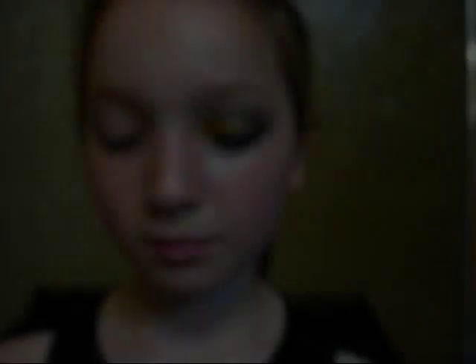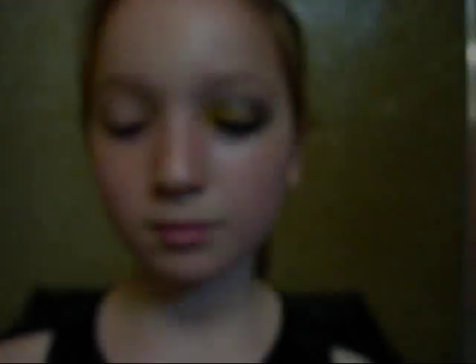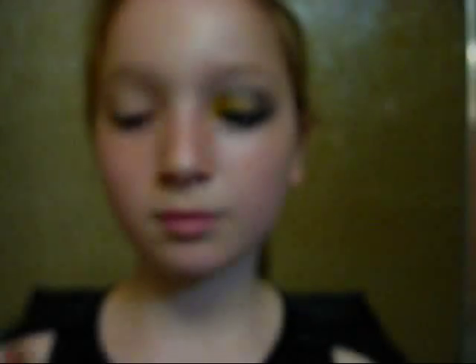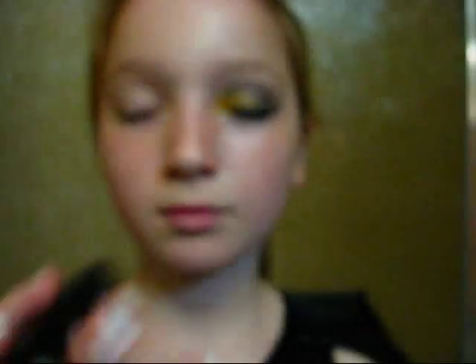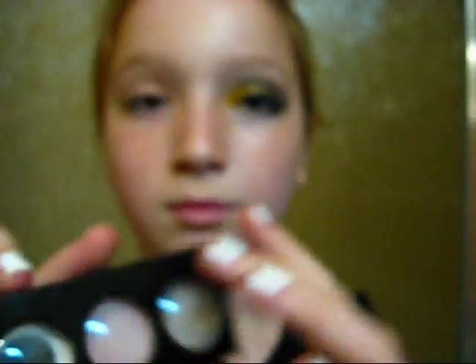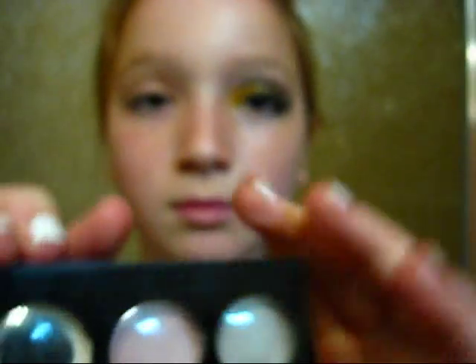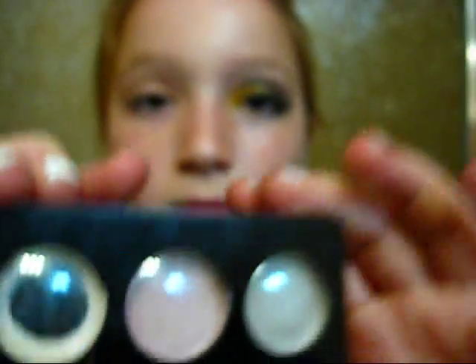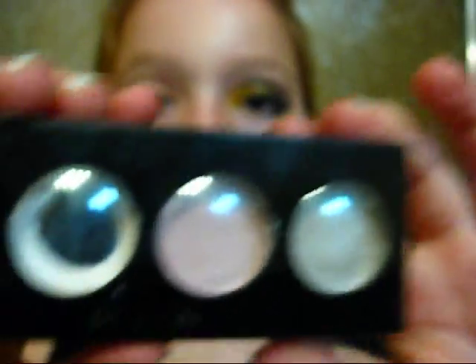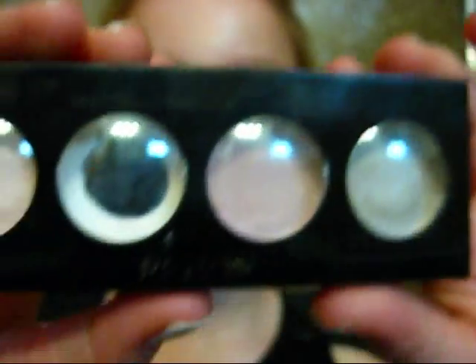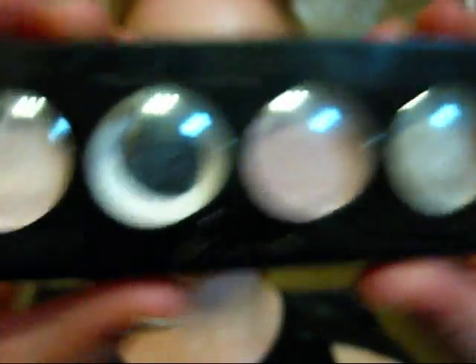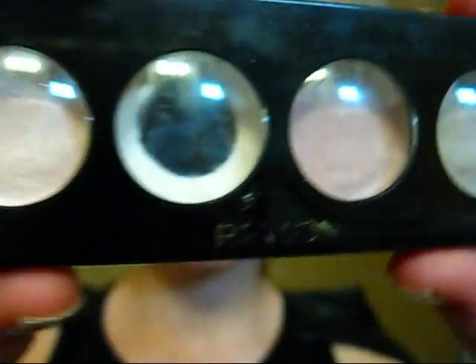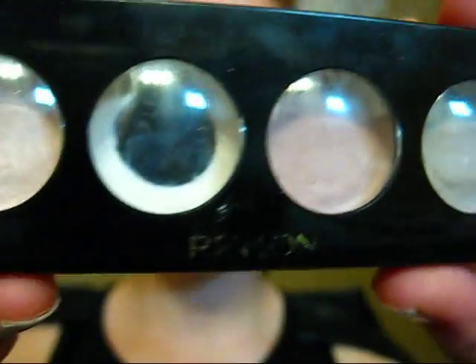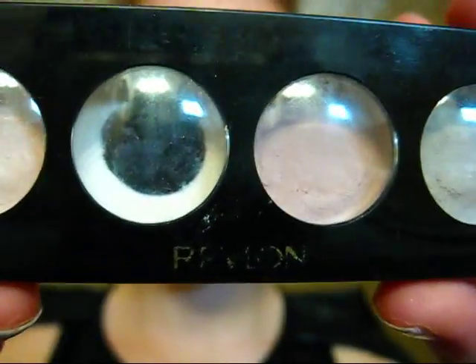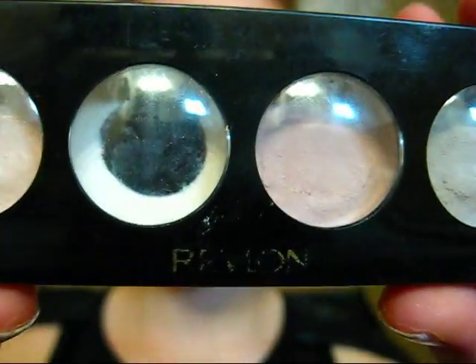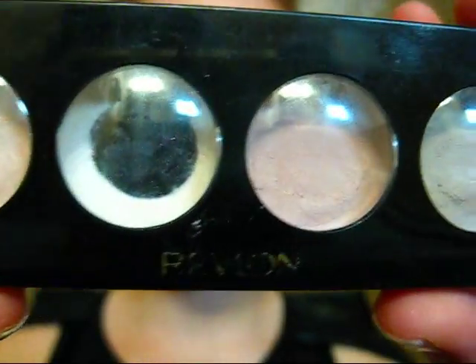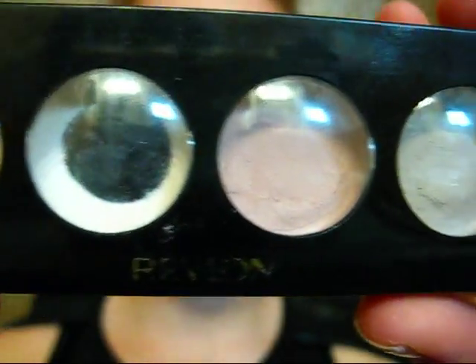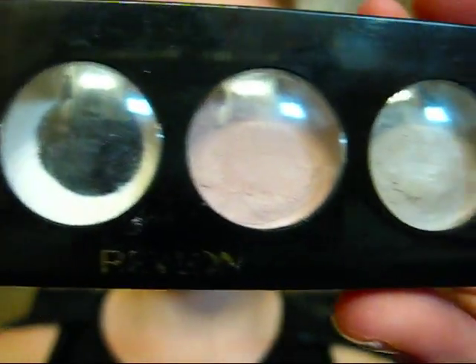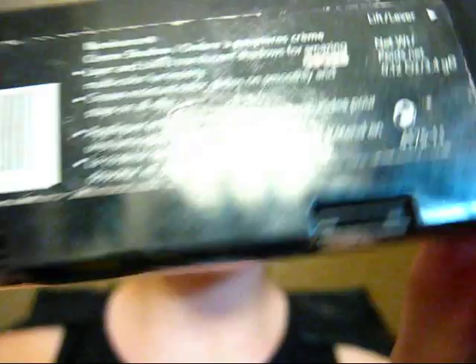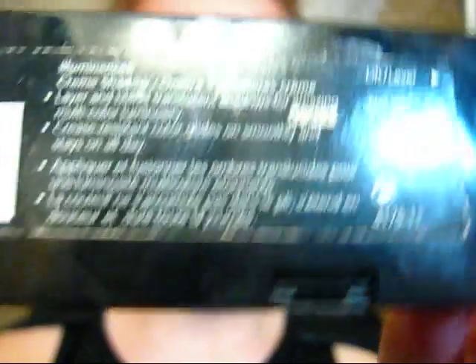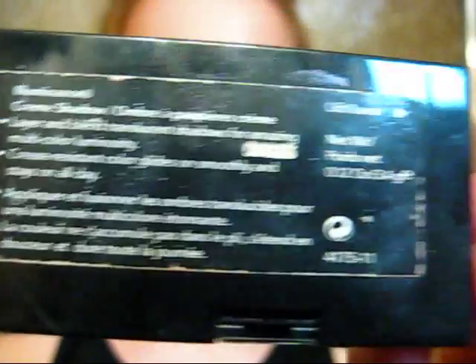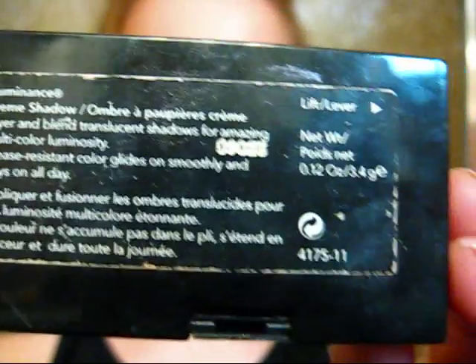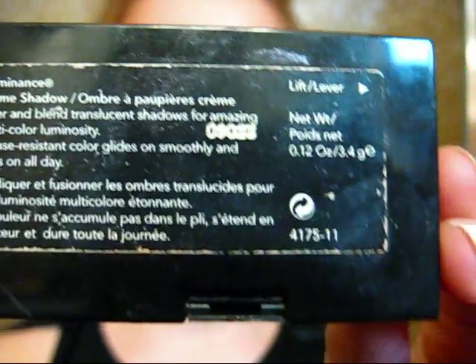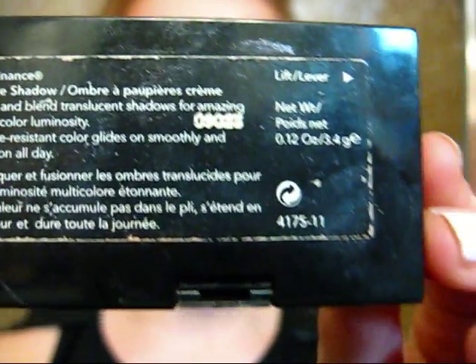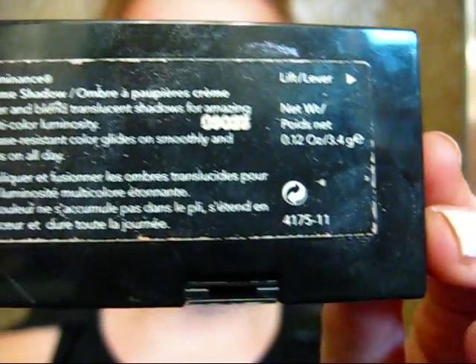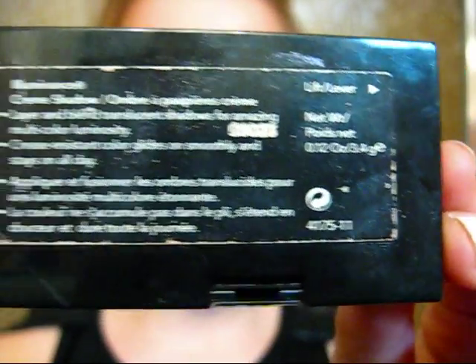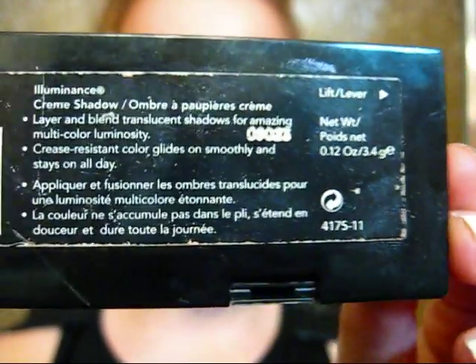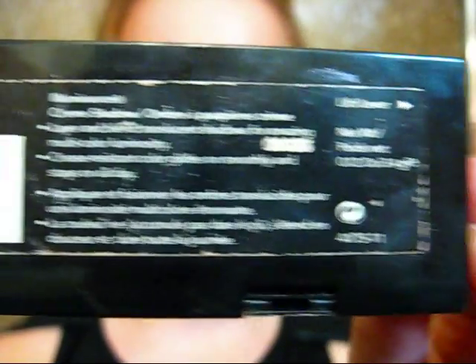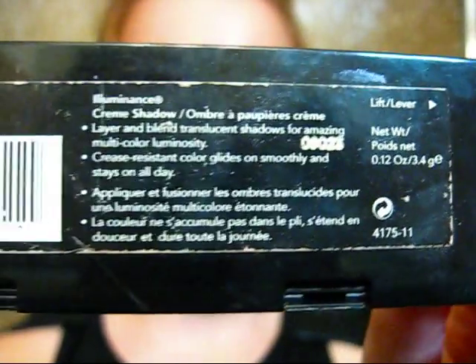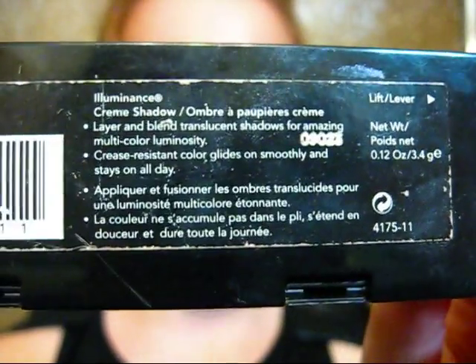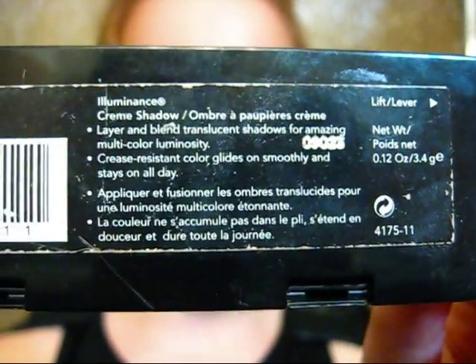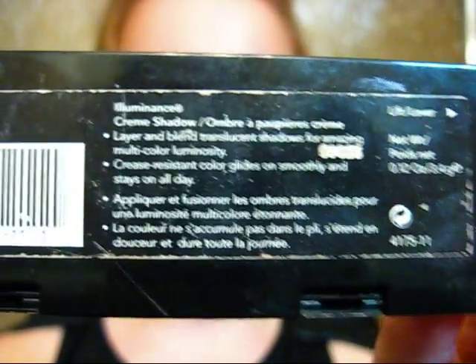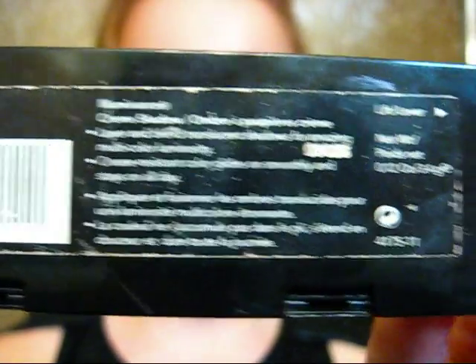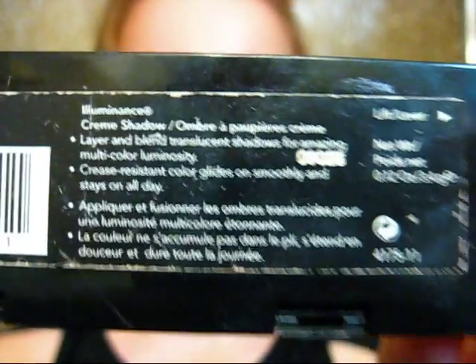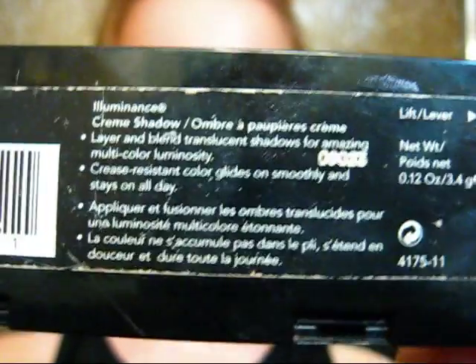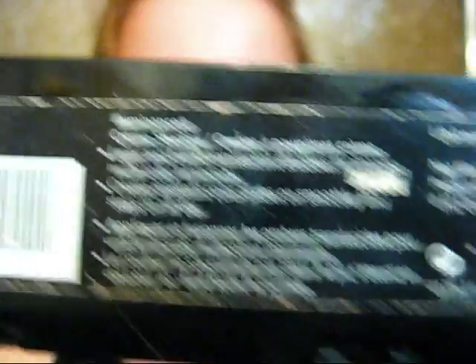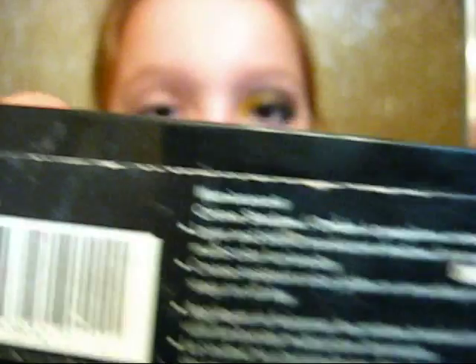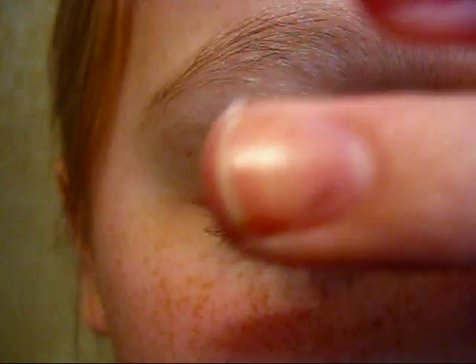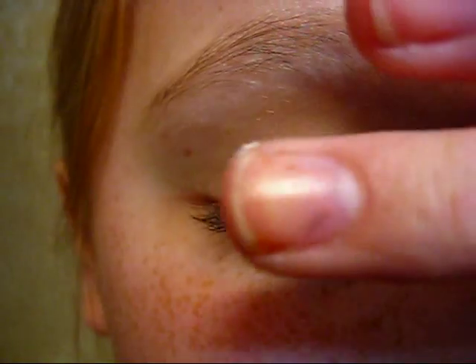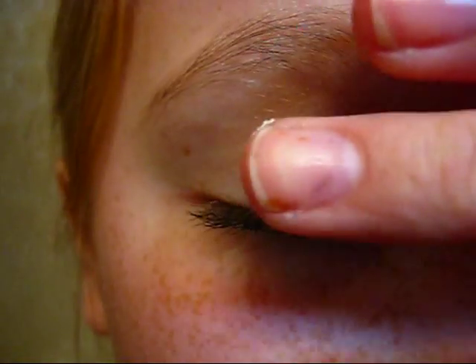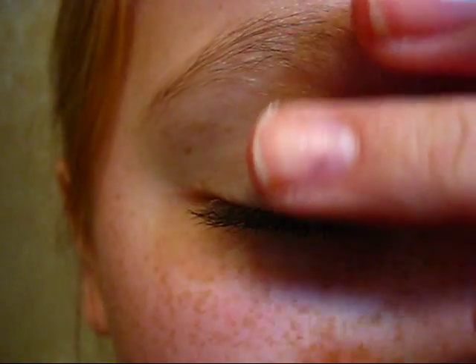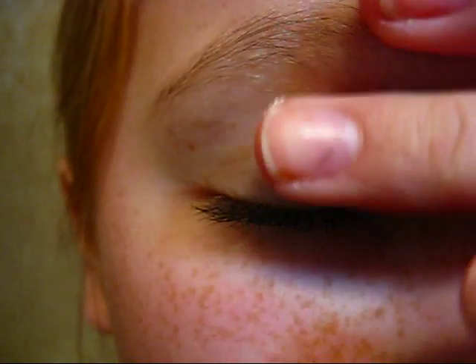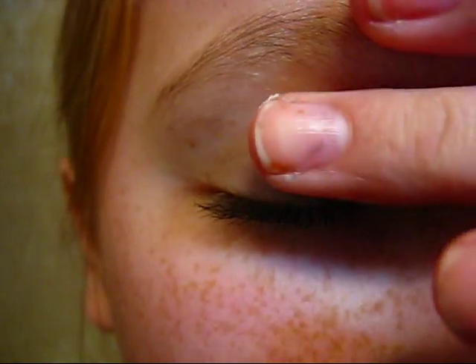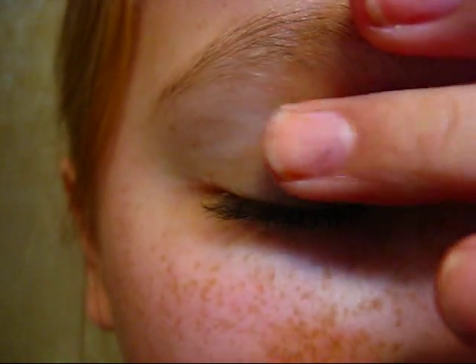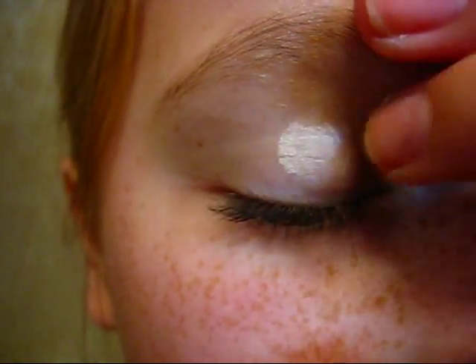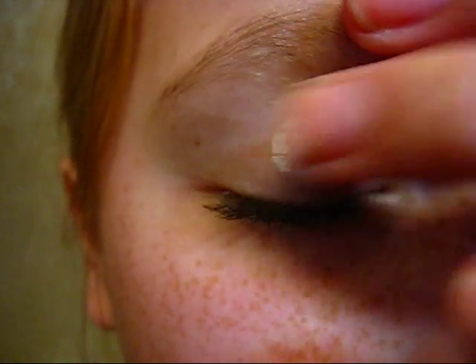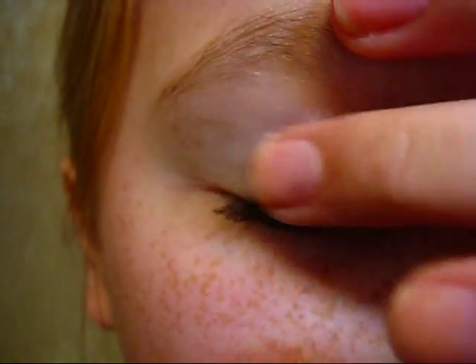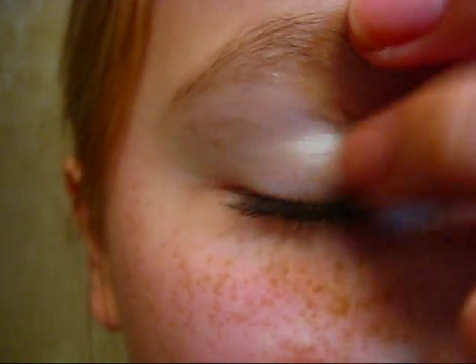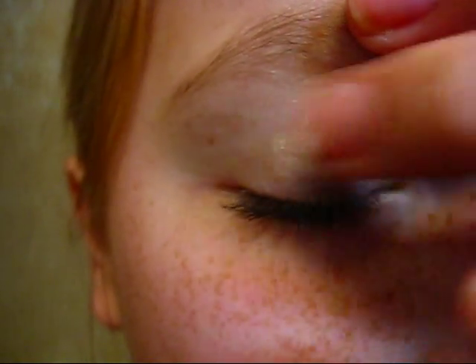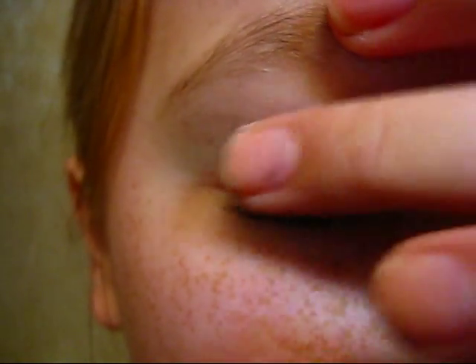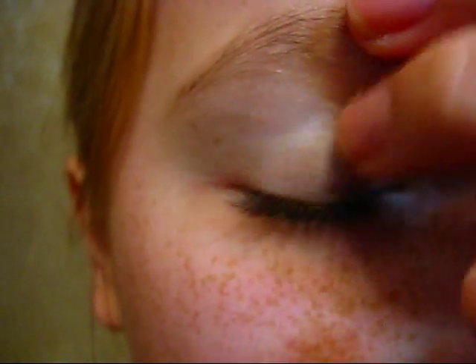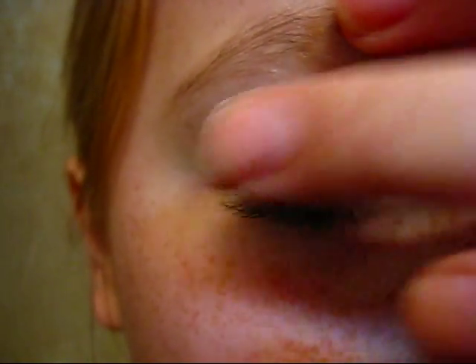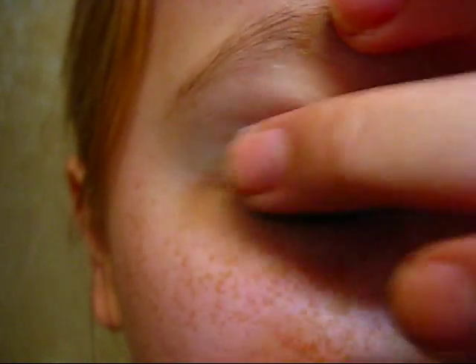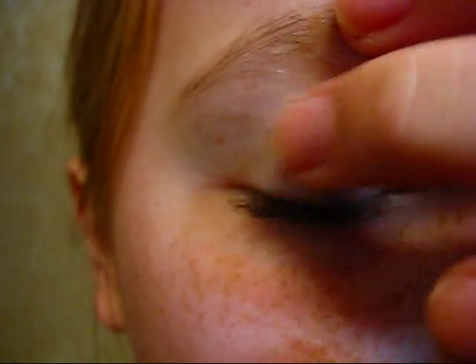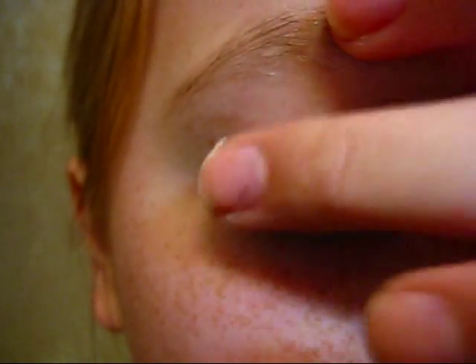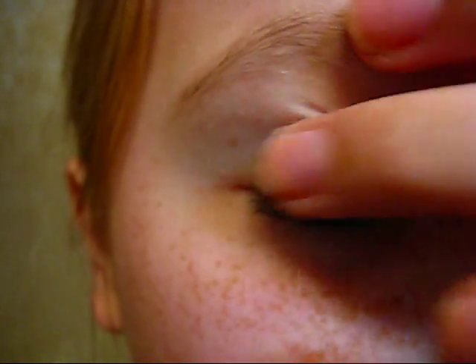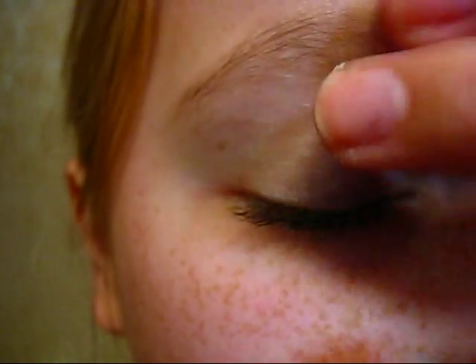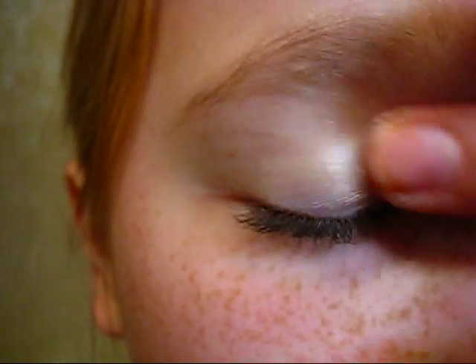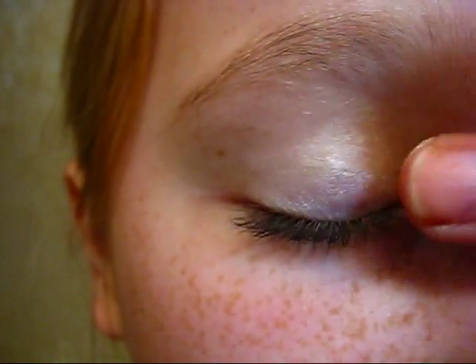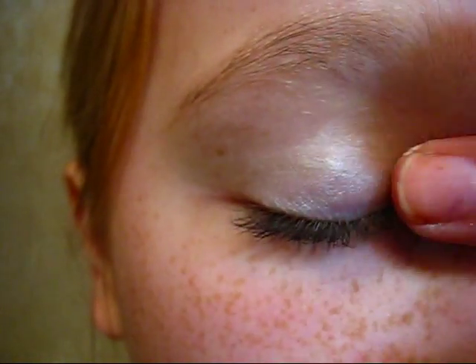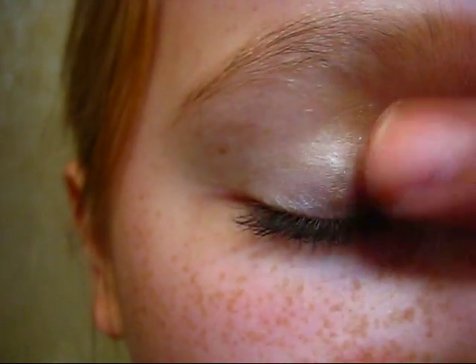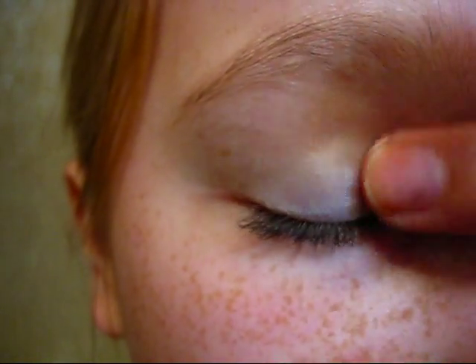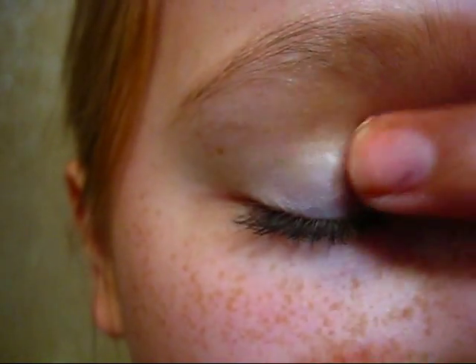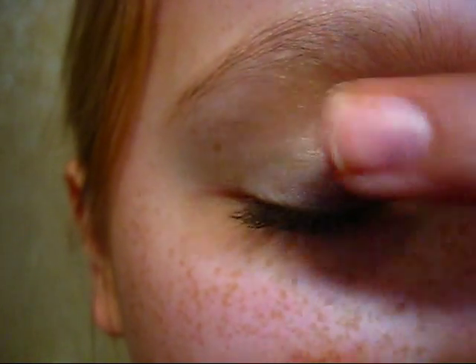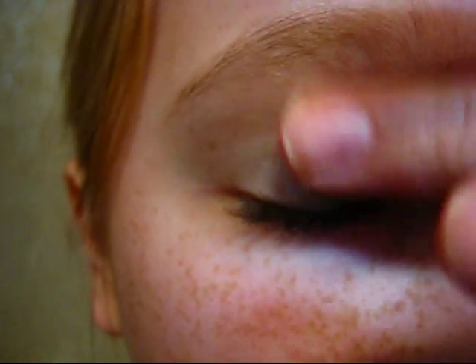First, use a shimmery white base. We used the Revlon cream eyeshadow palette. Just cover your whole eyelid with it so the other eyeshadows will stick better.